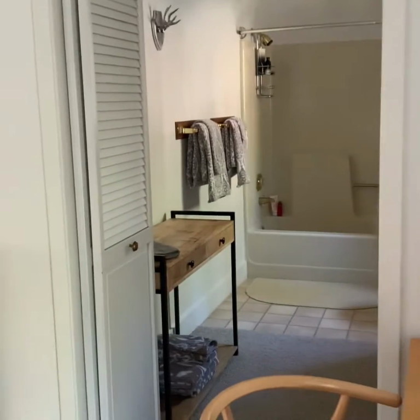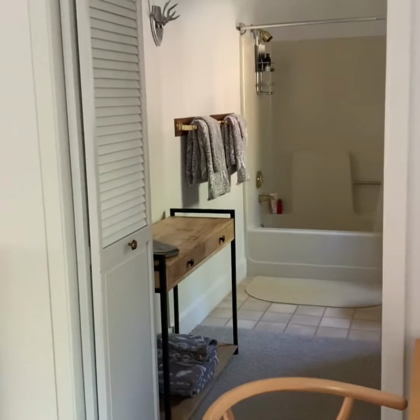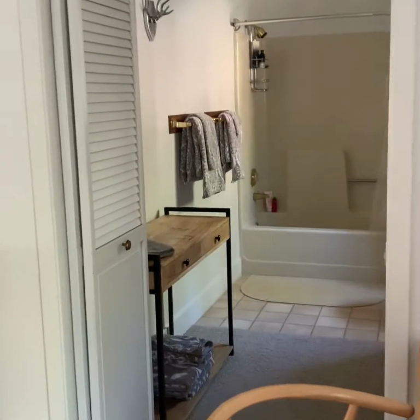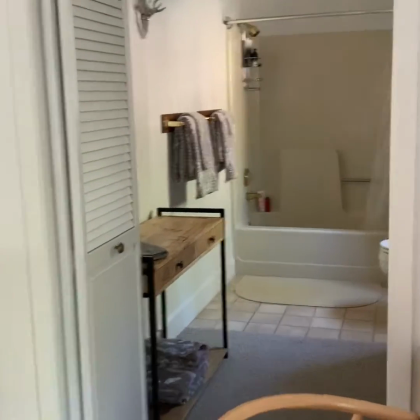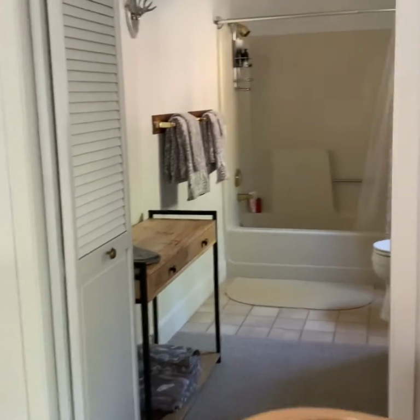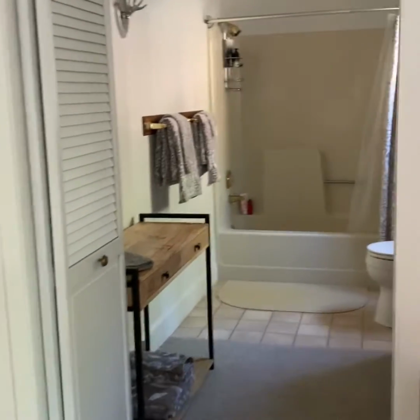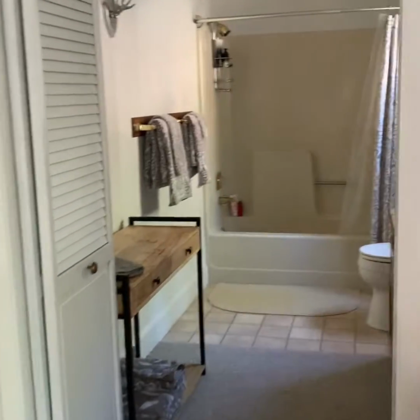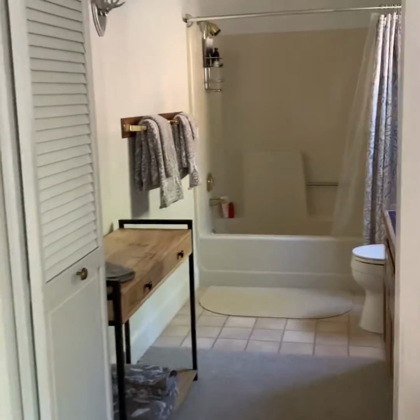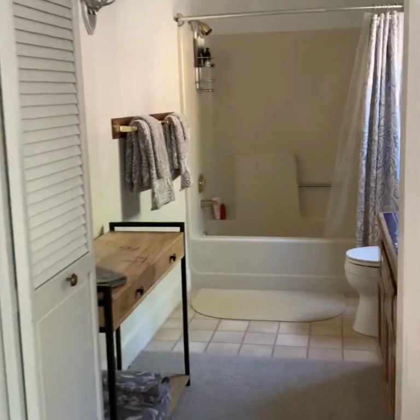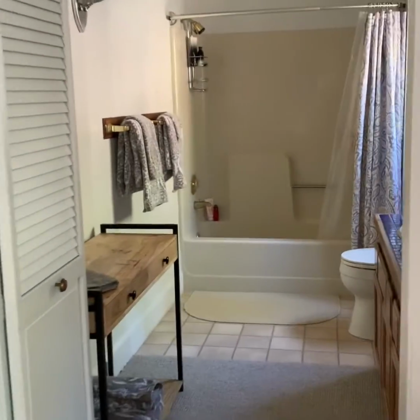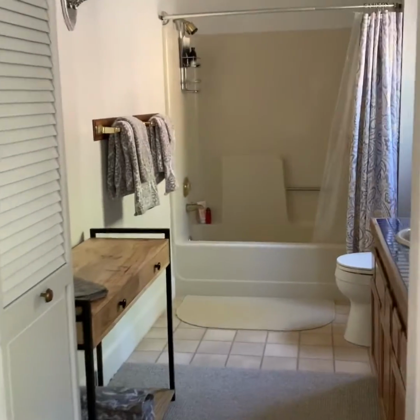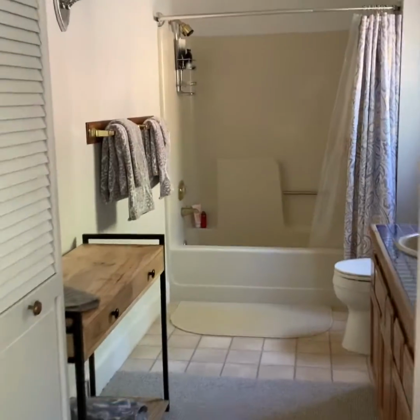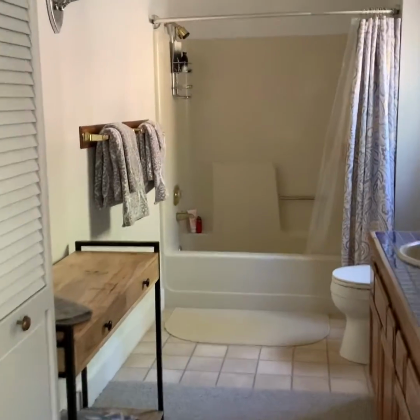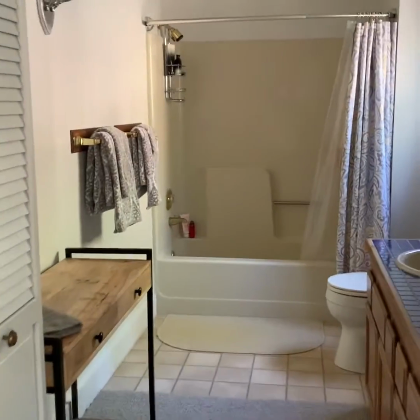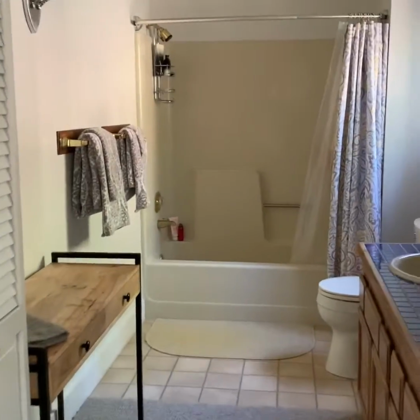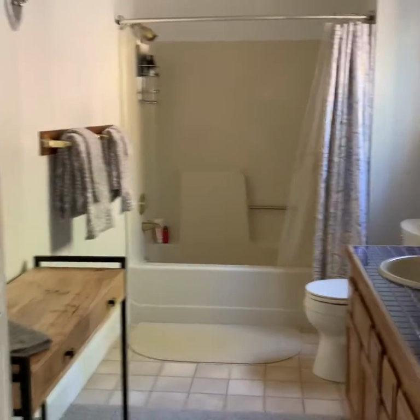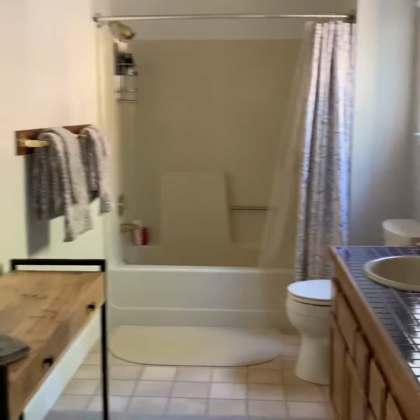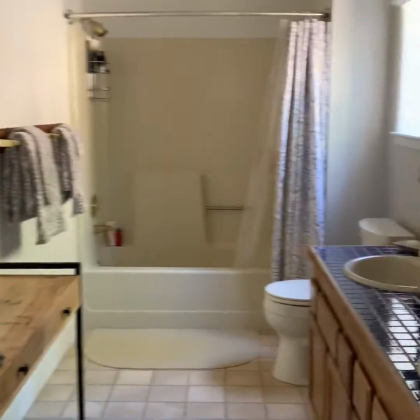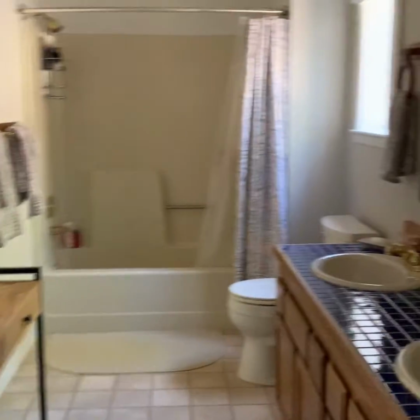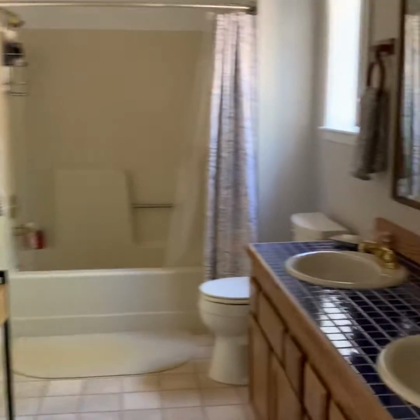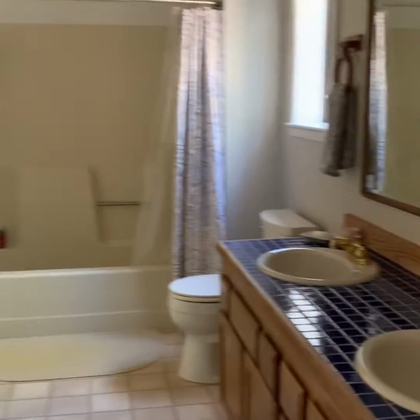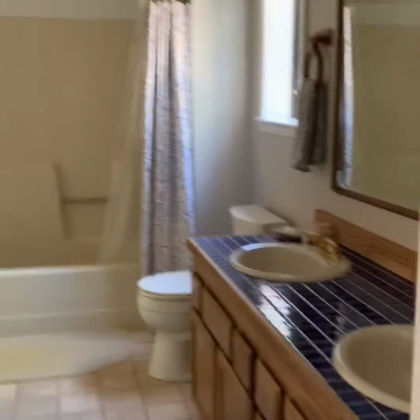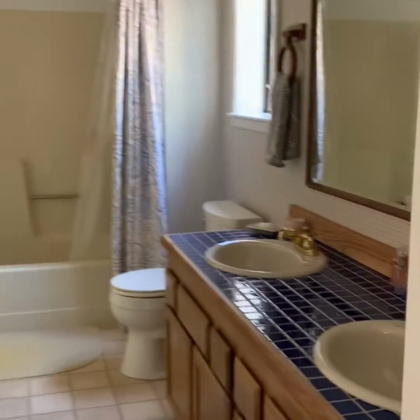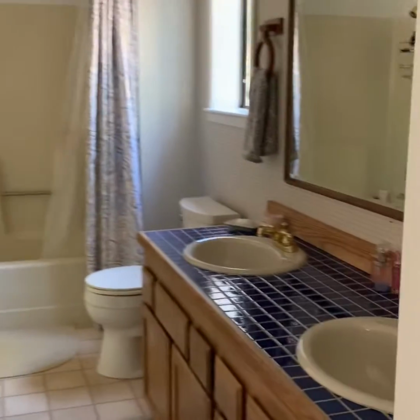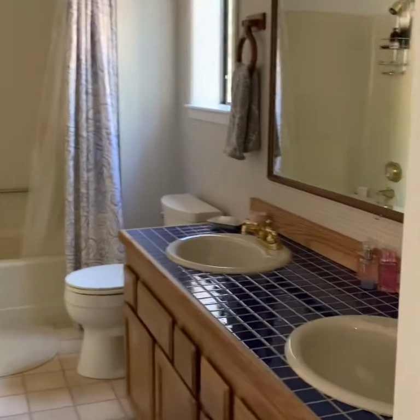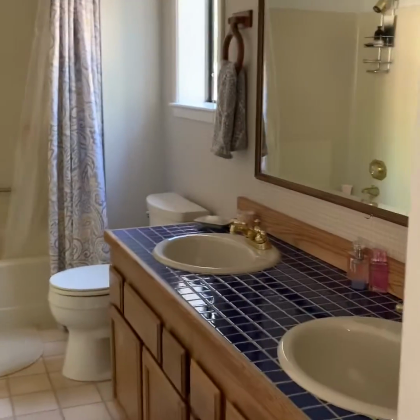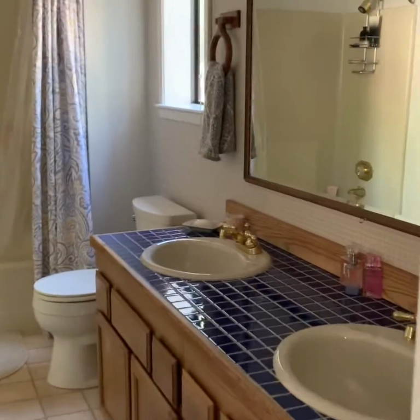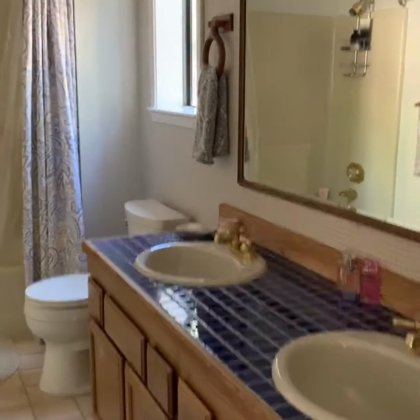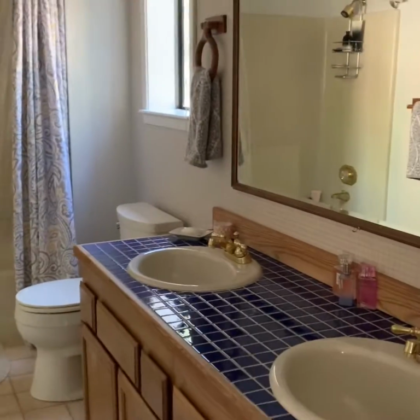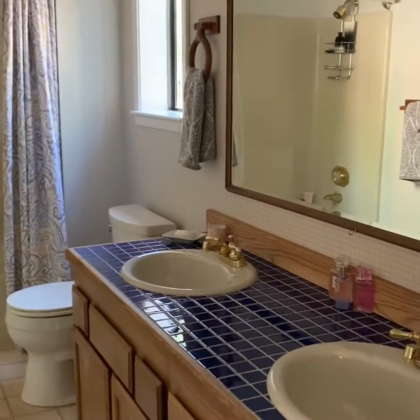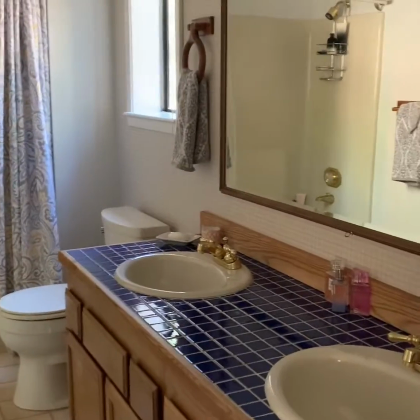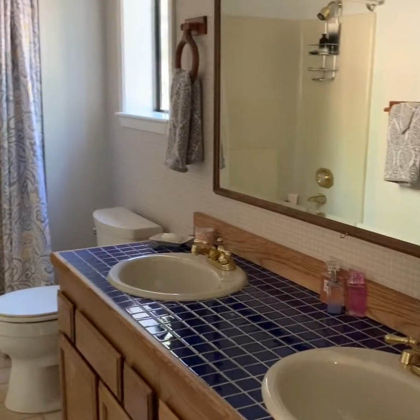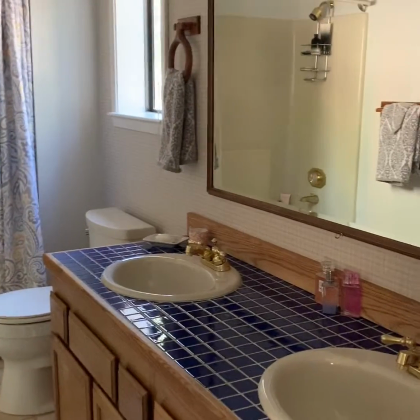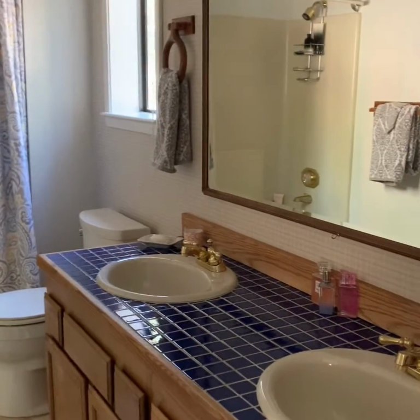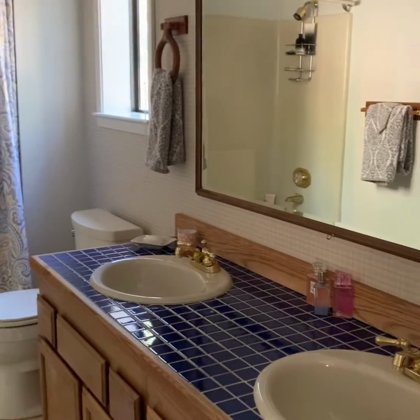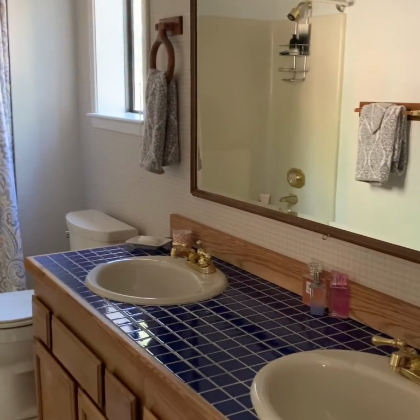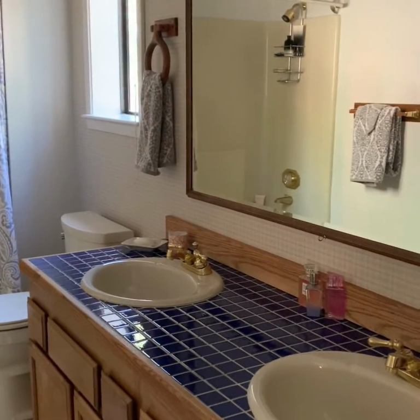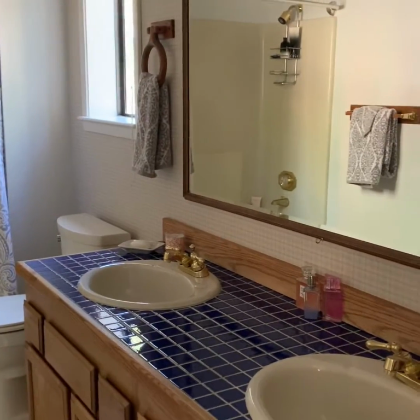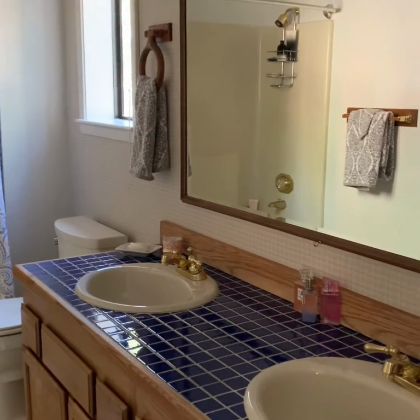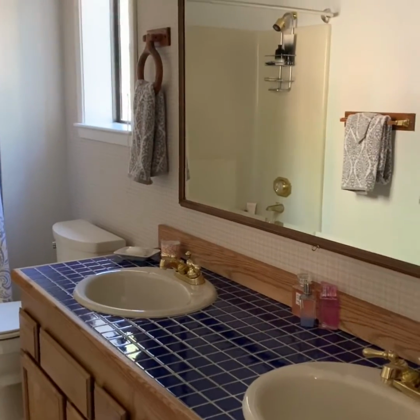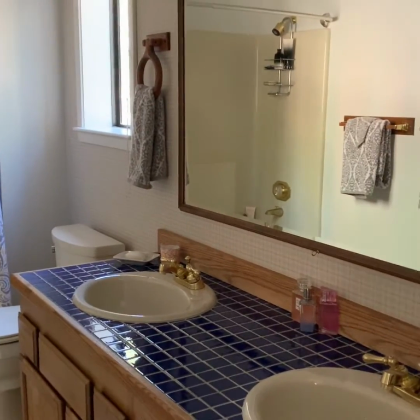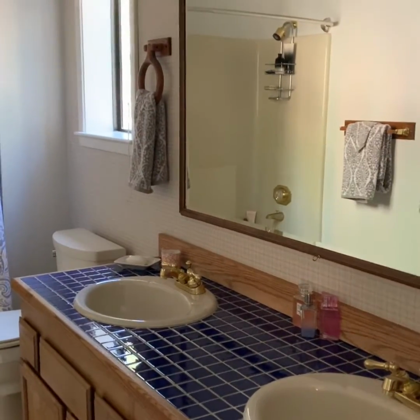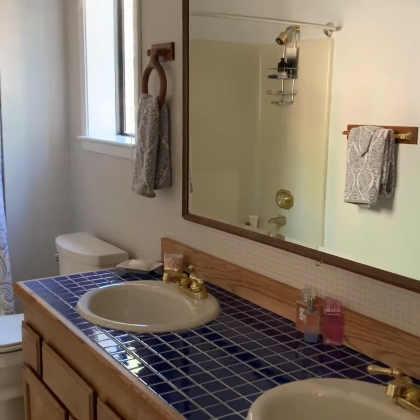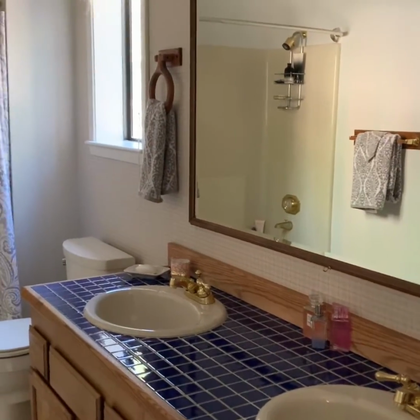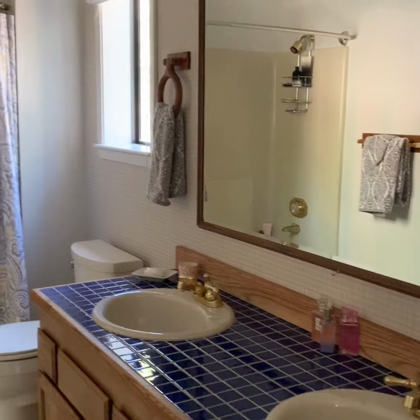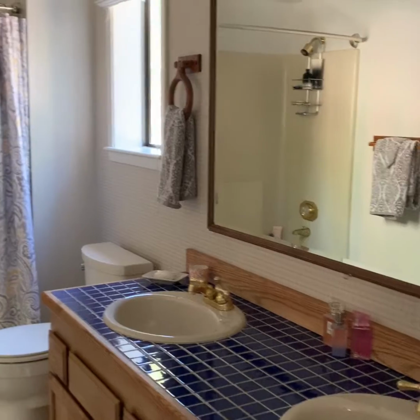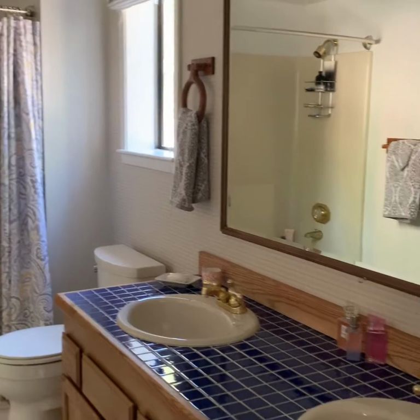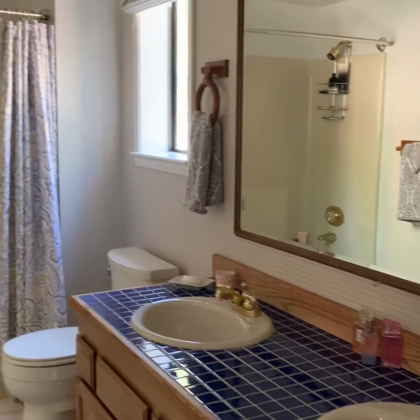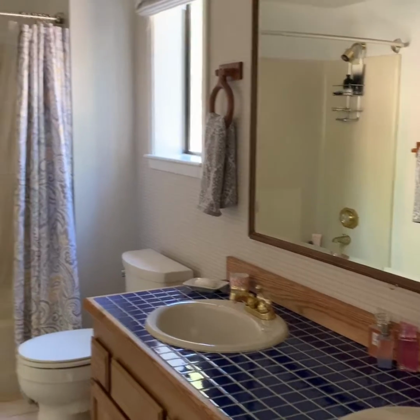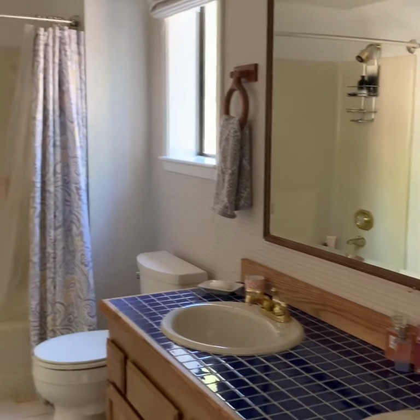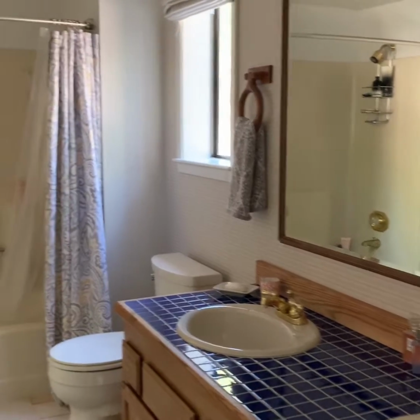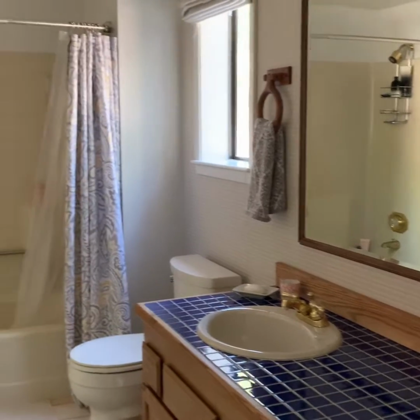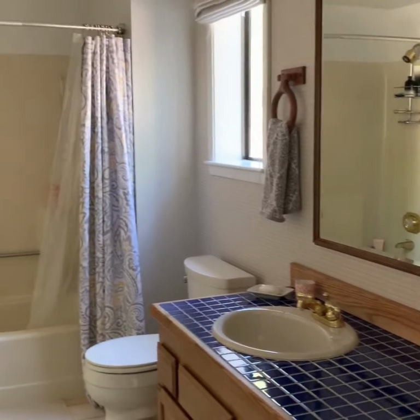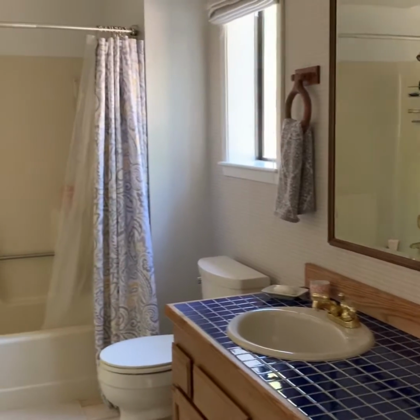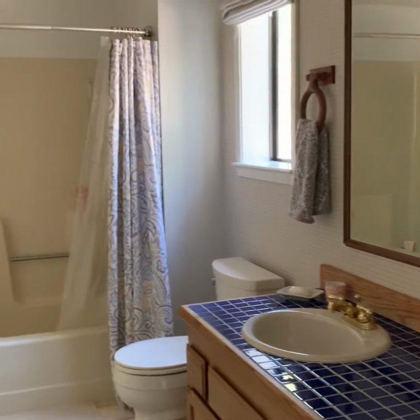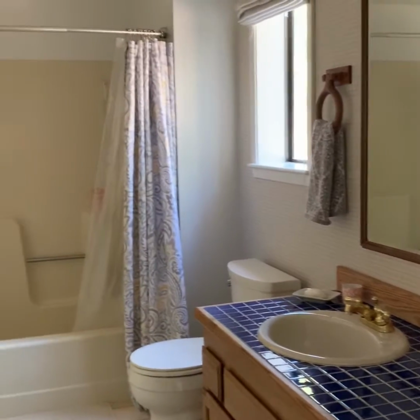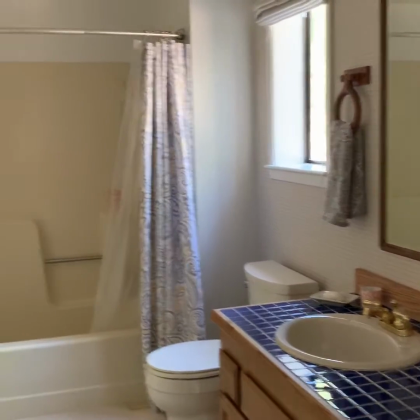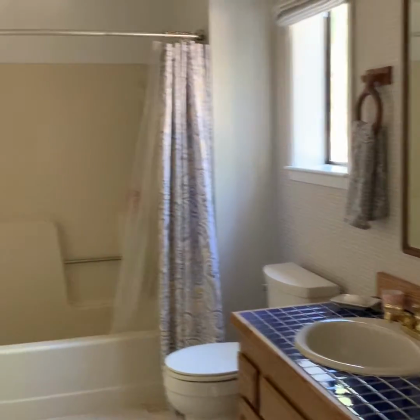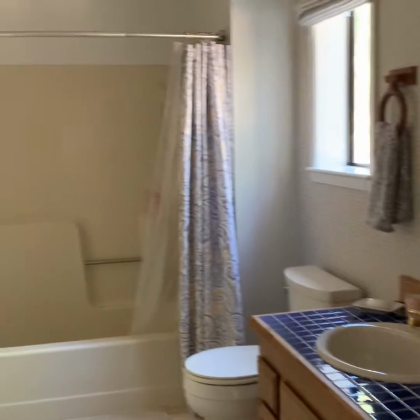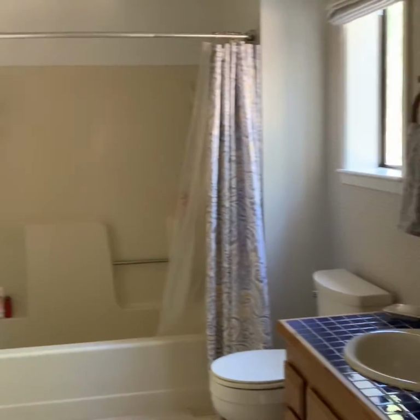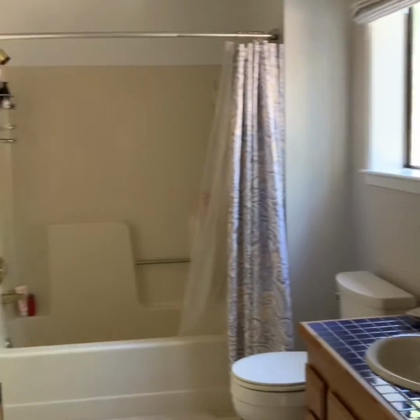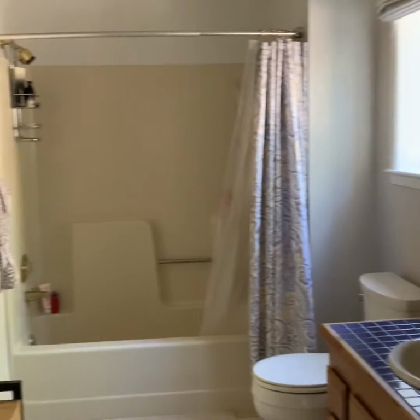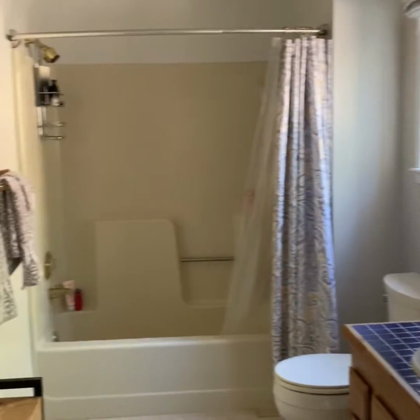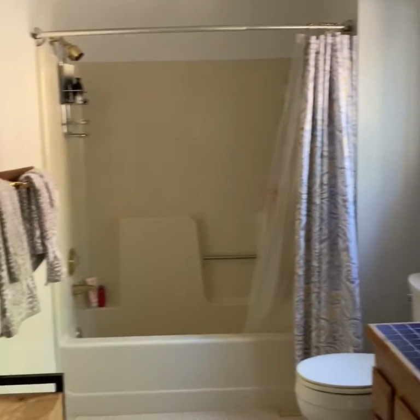And then here is the primary bathroom. Lots of space, and a tub.